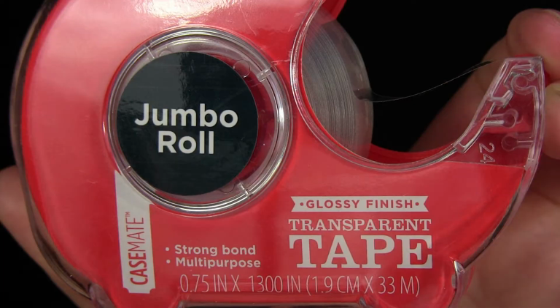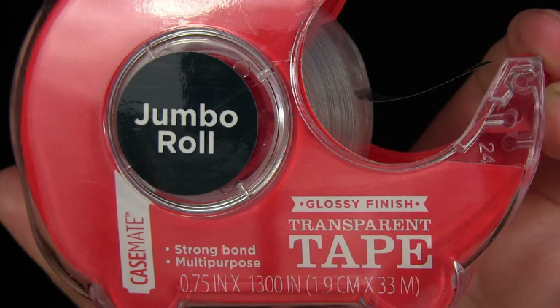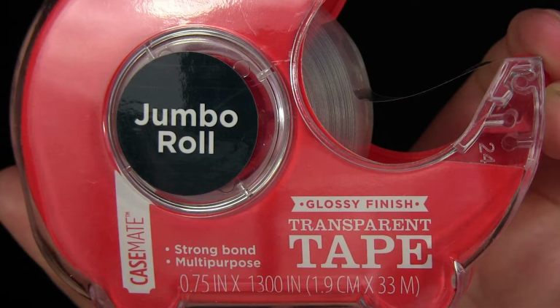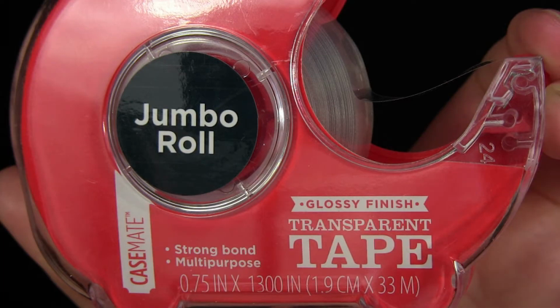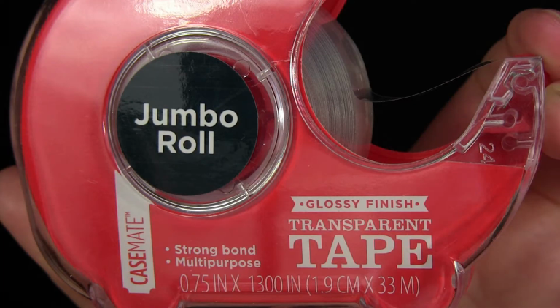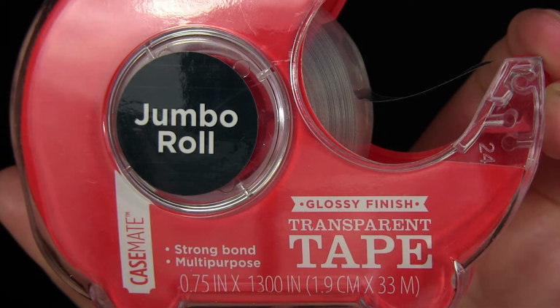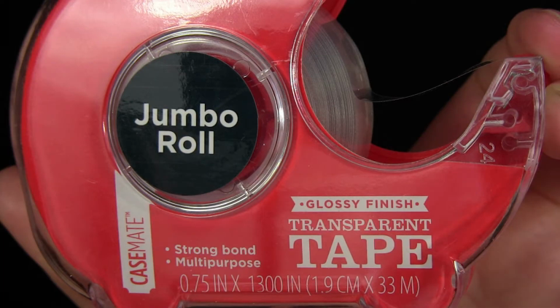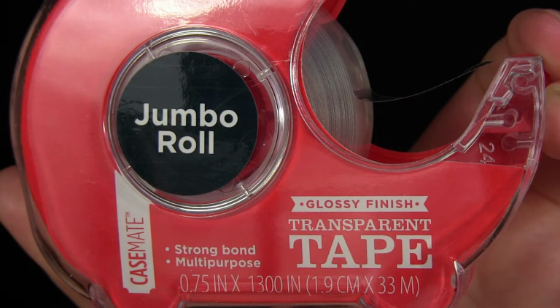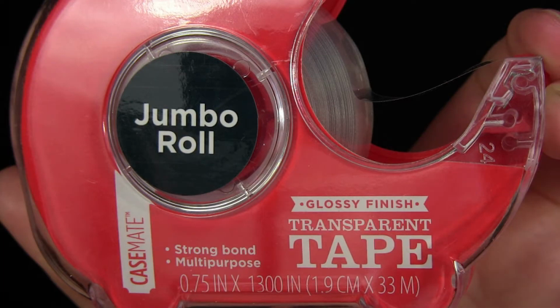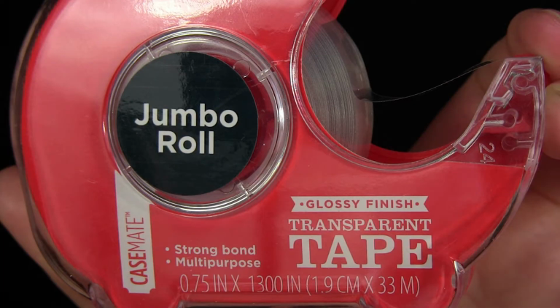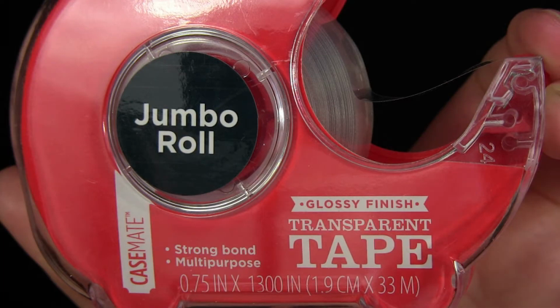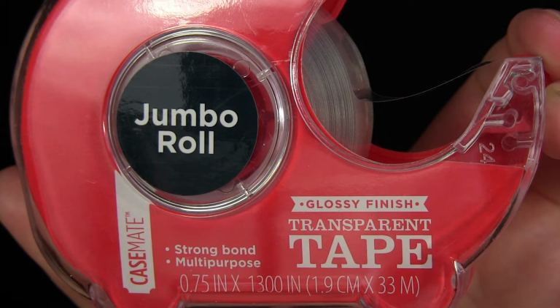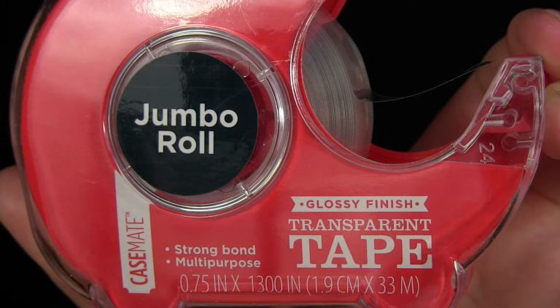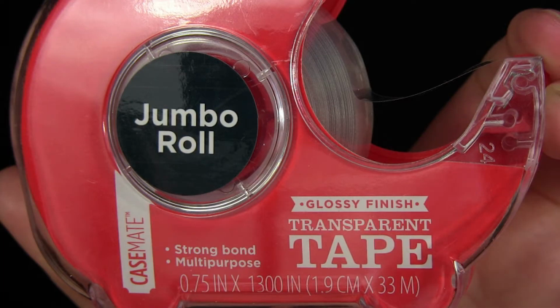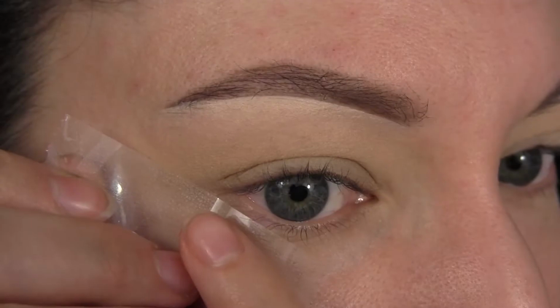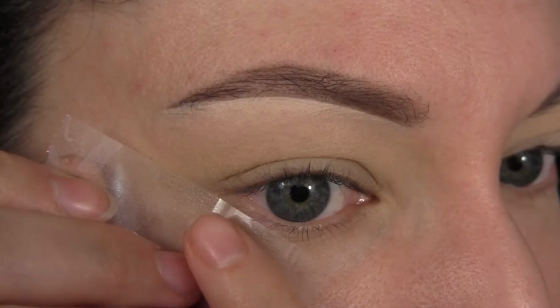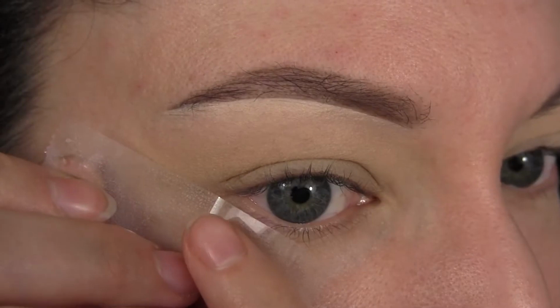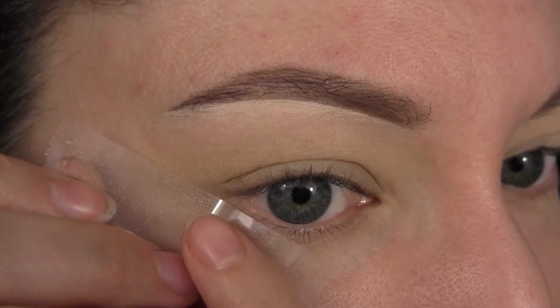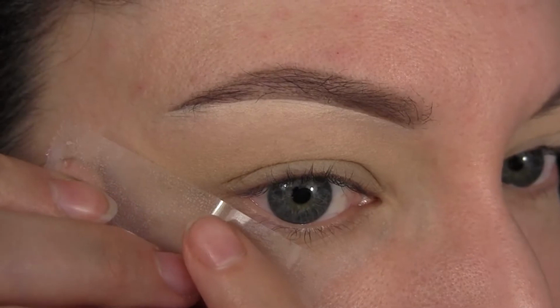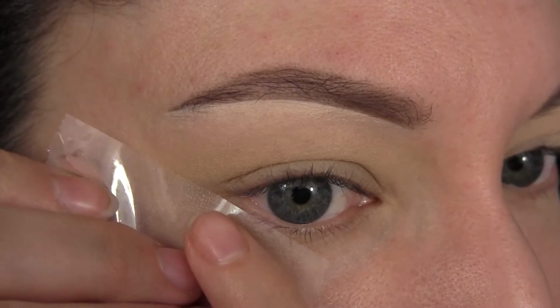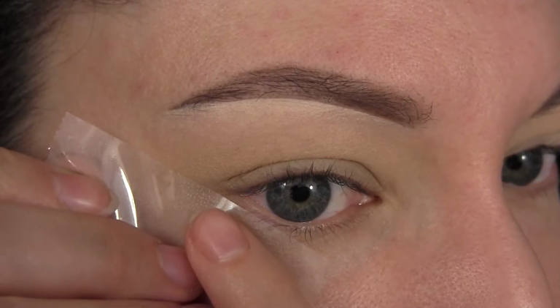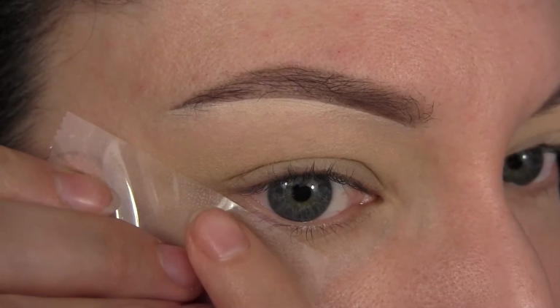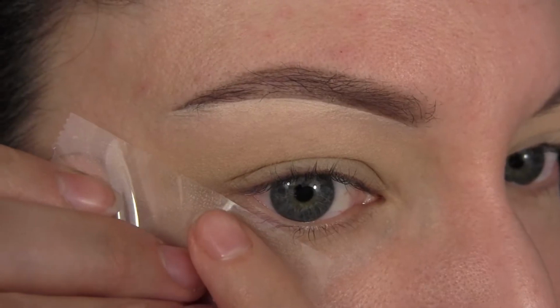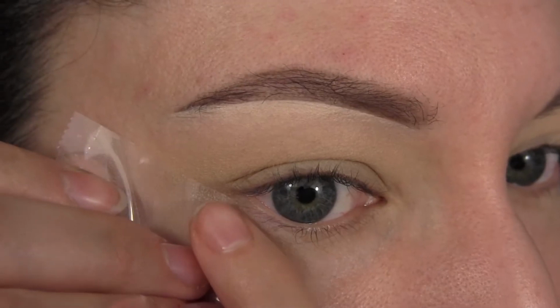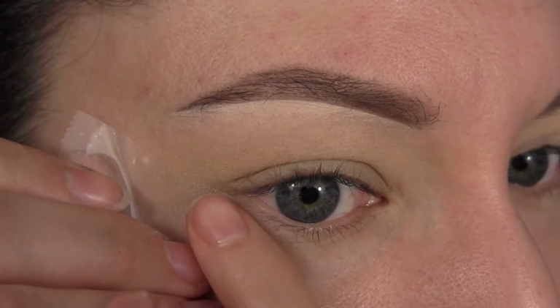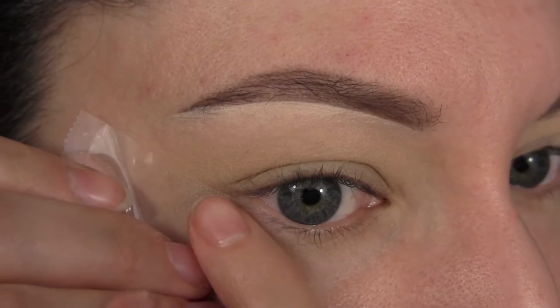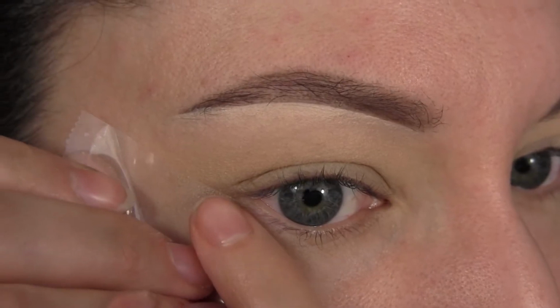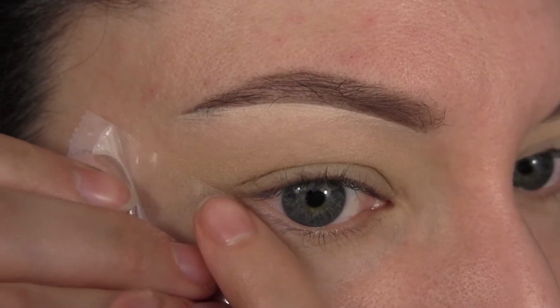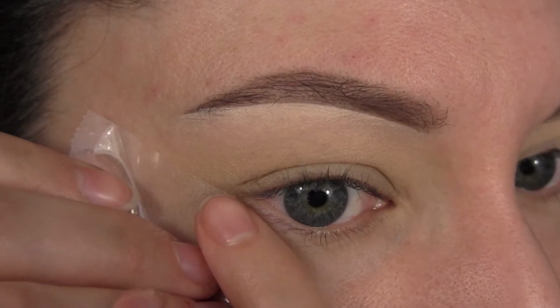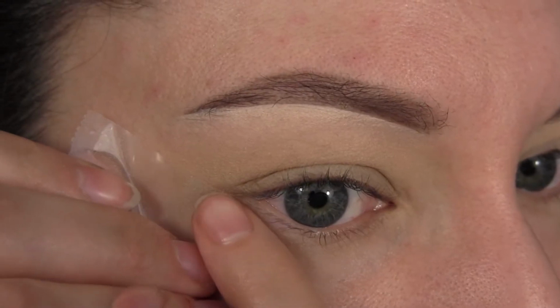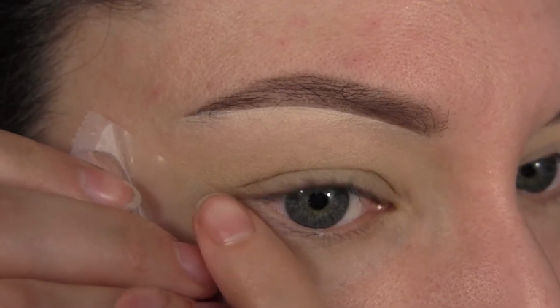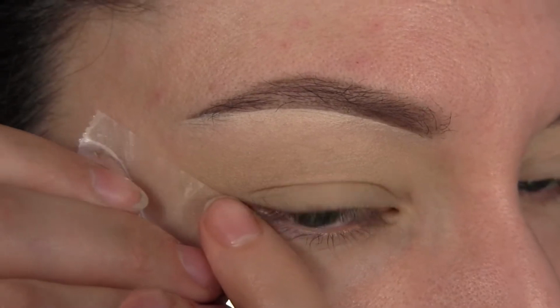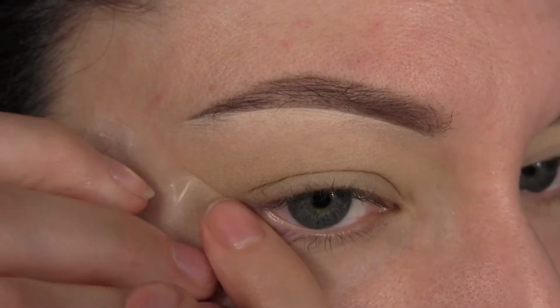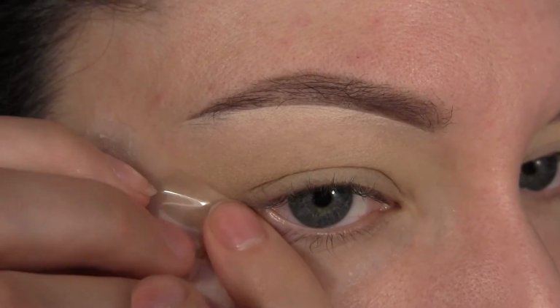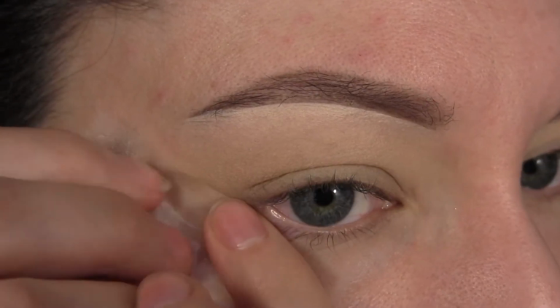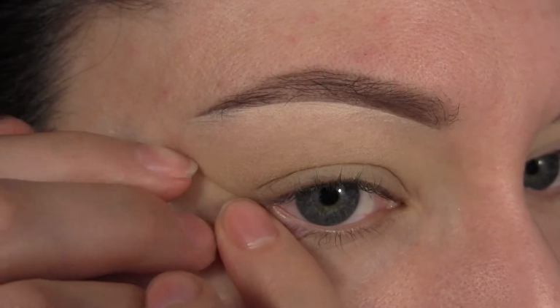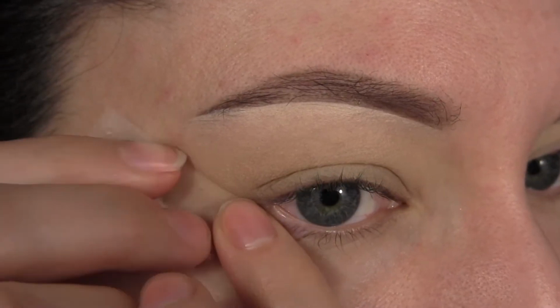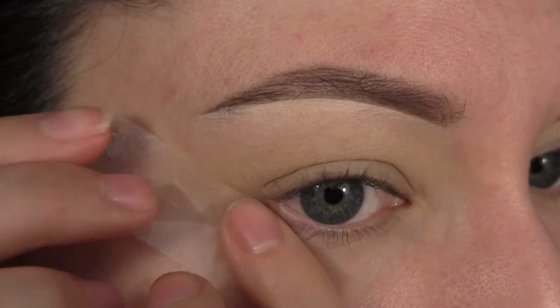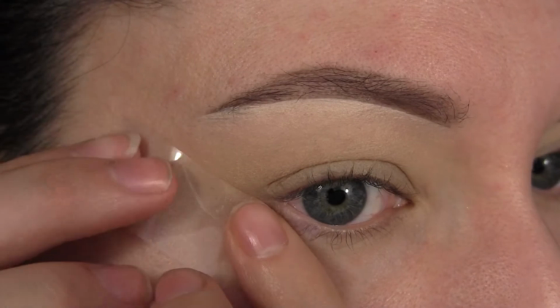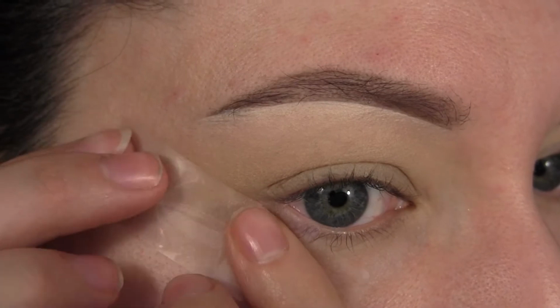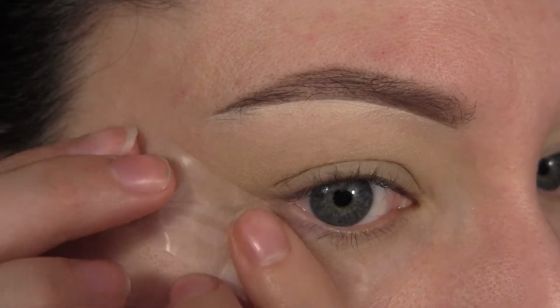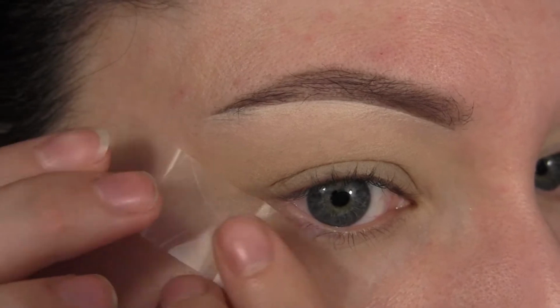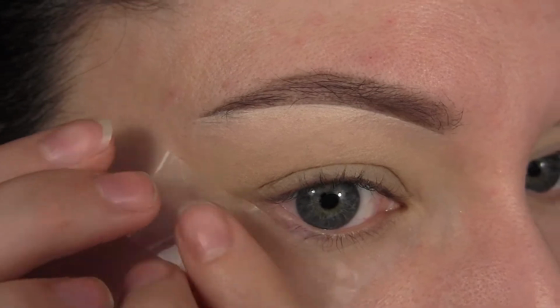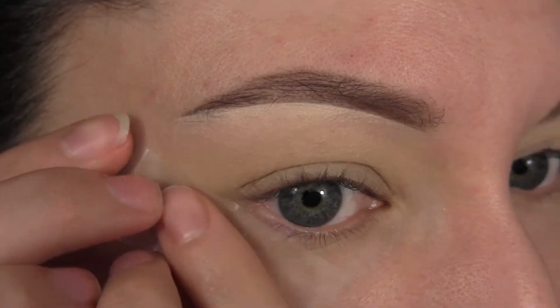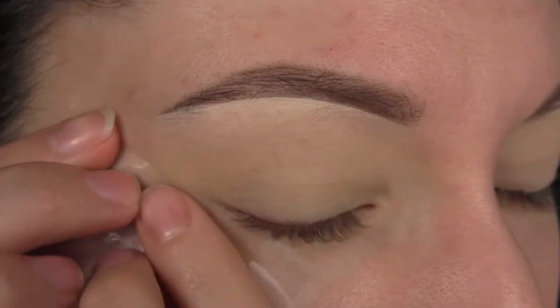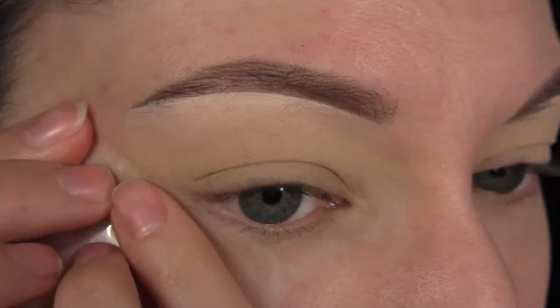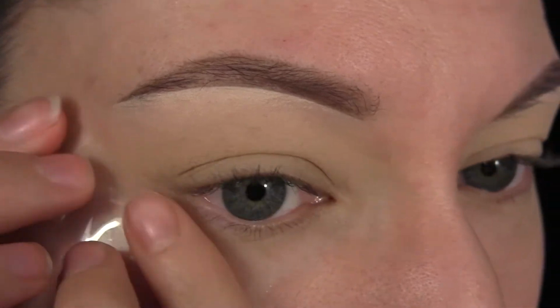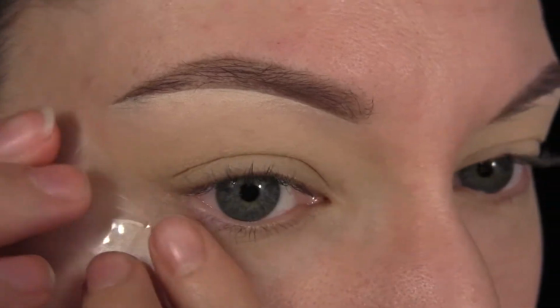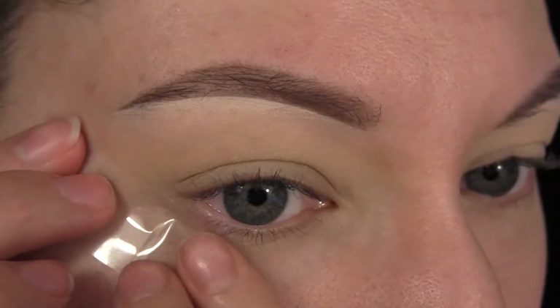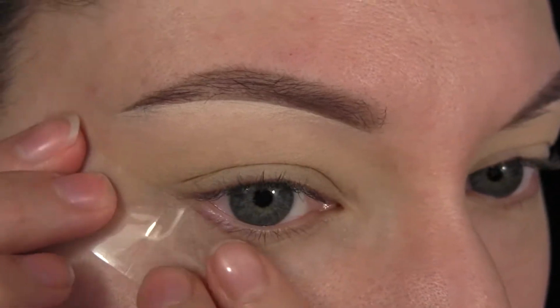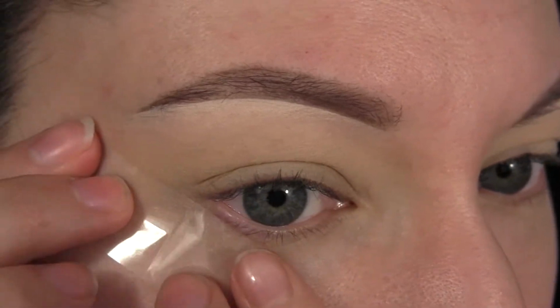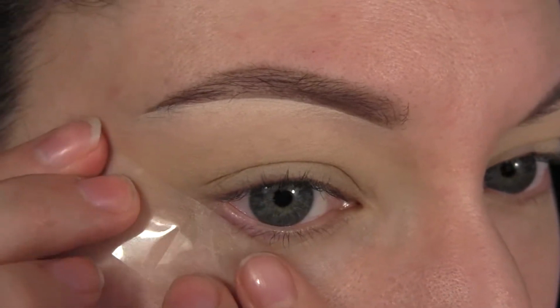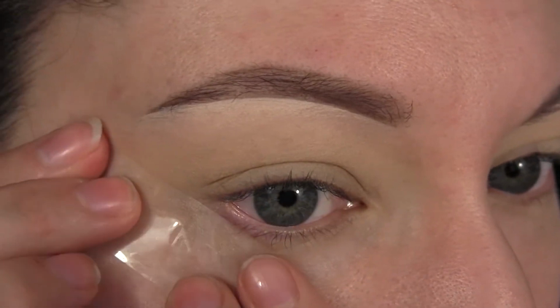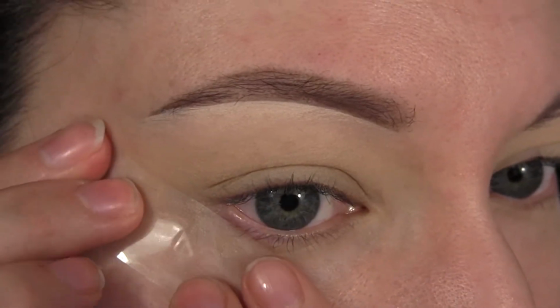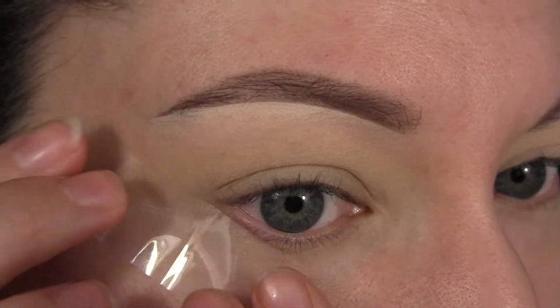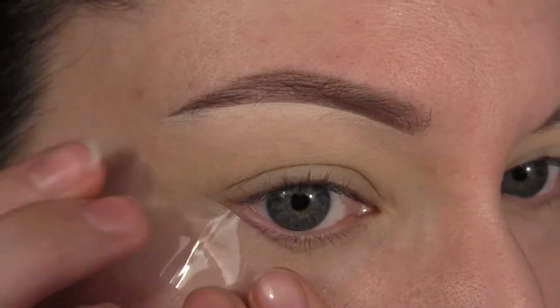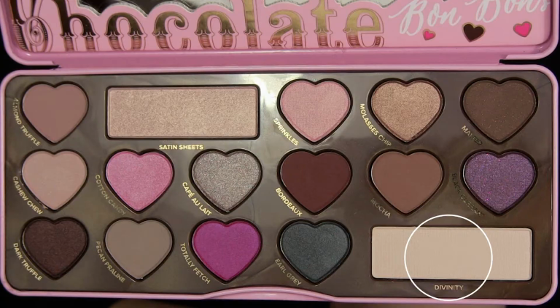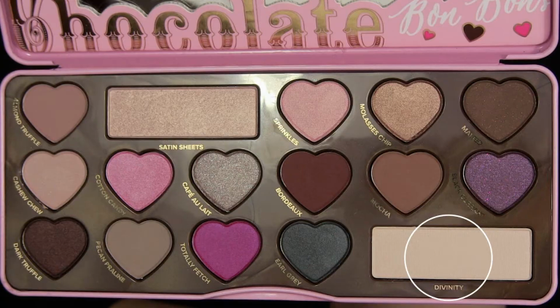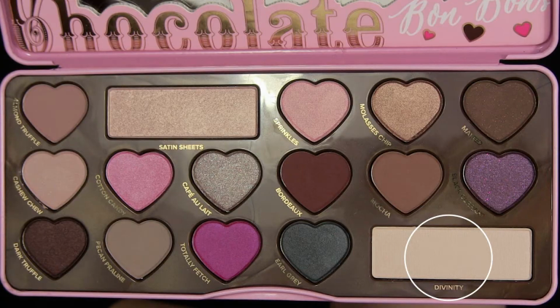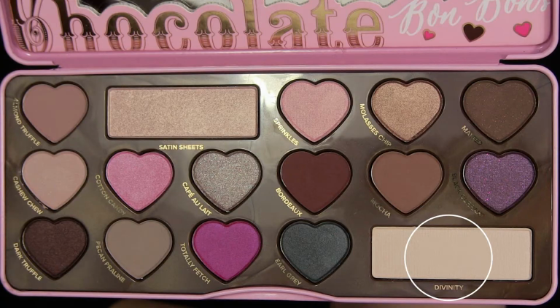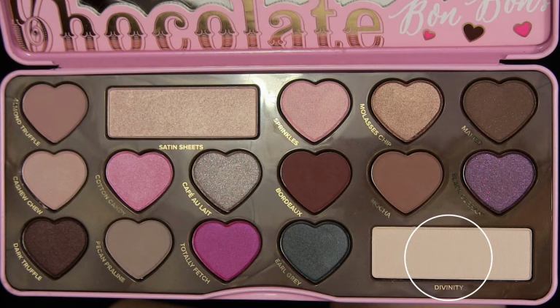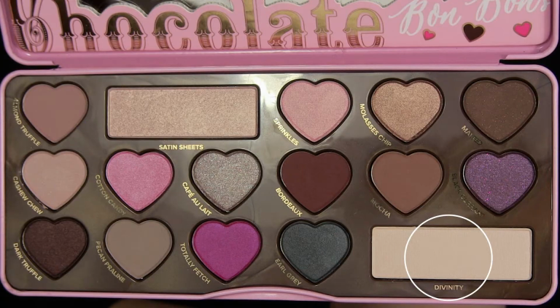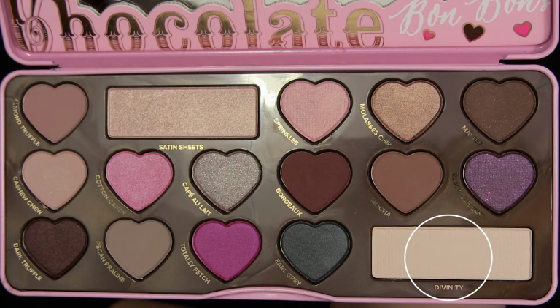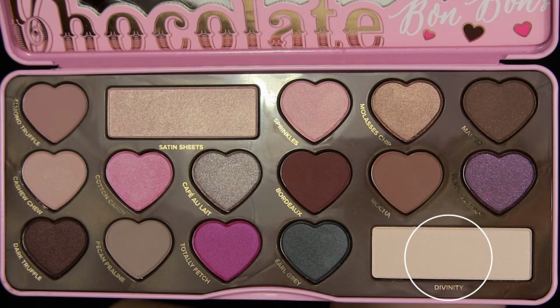Next we're going to apply a piece of tape. You can apply this at whatever angle you think suits your eye shape the best. For me that's going just about outwards.